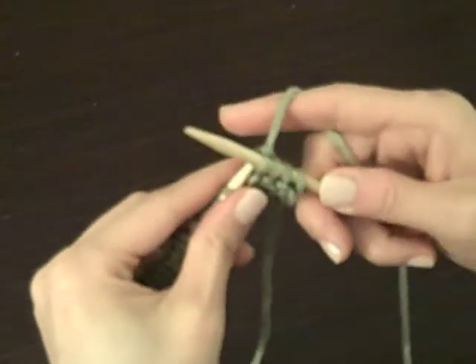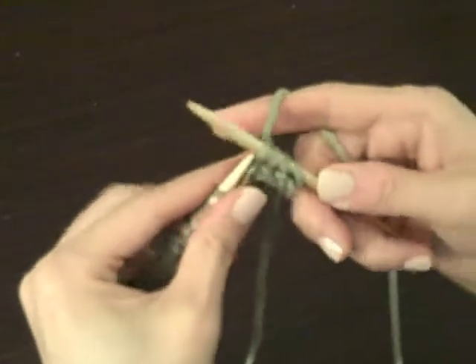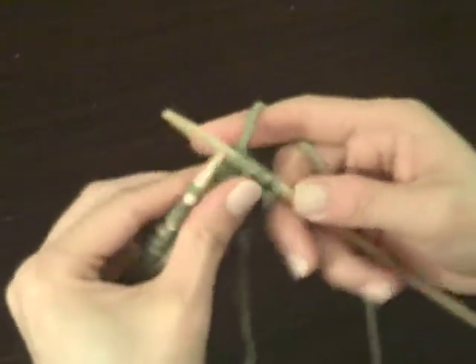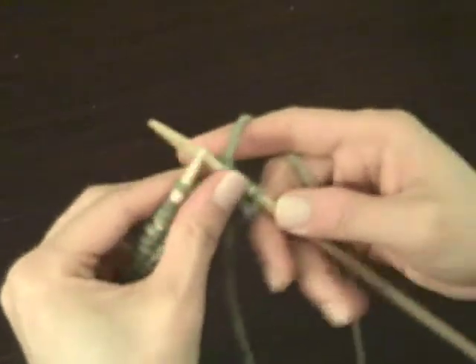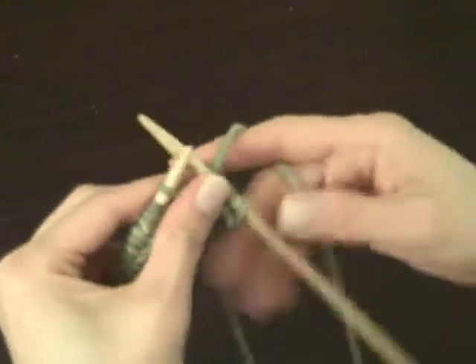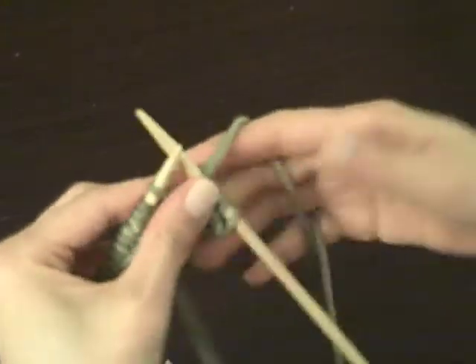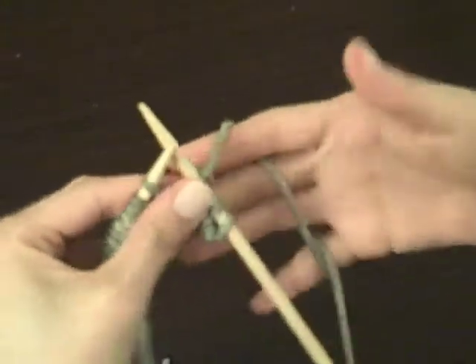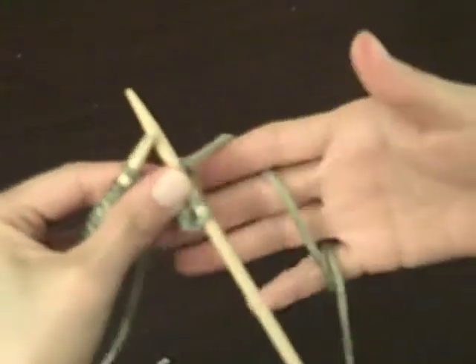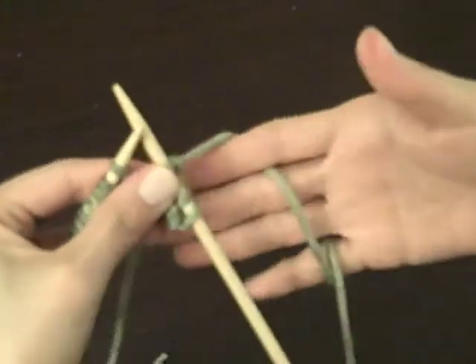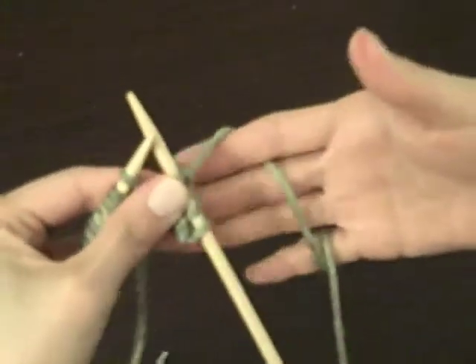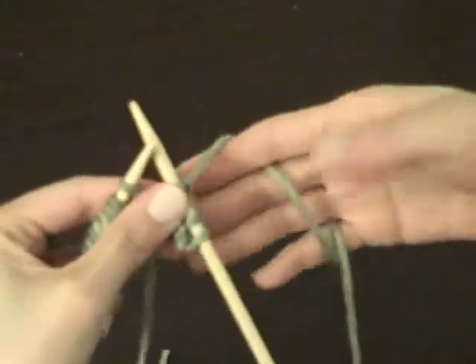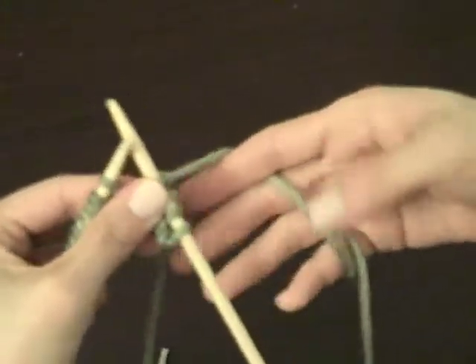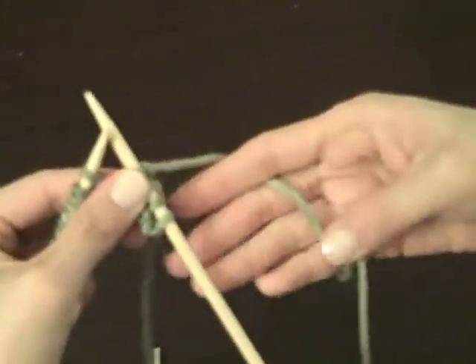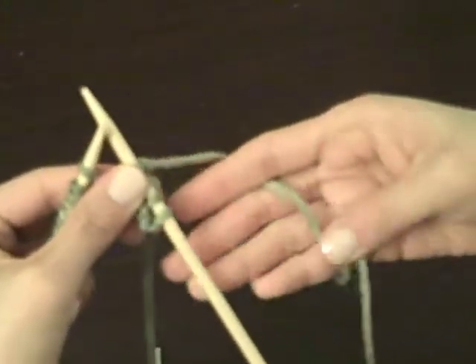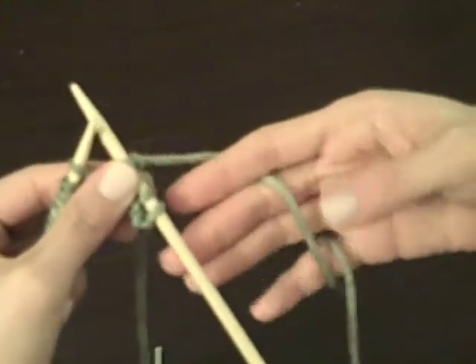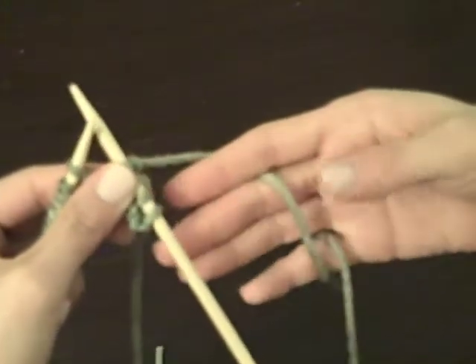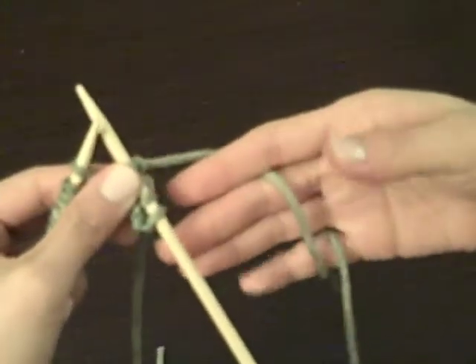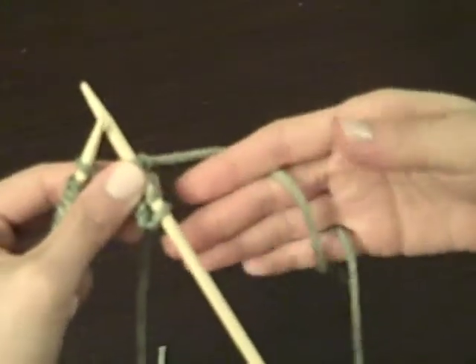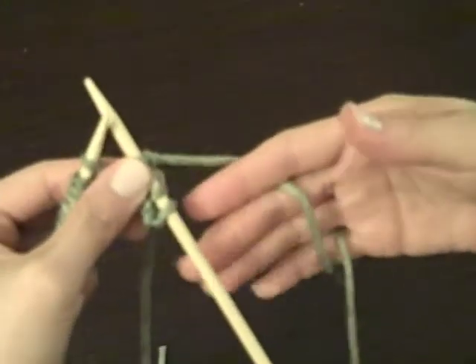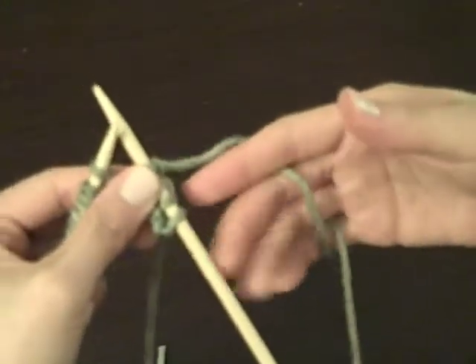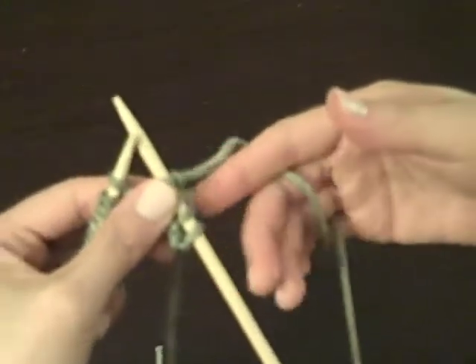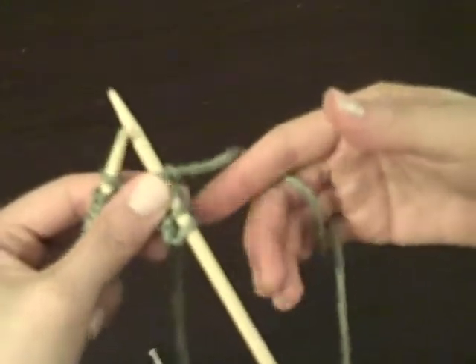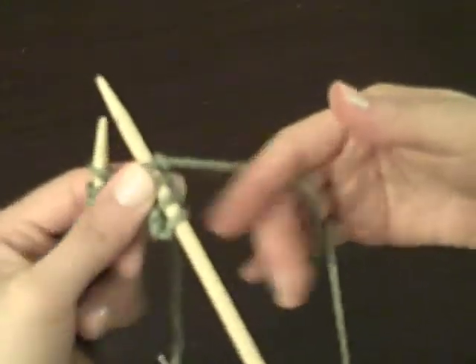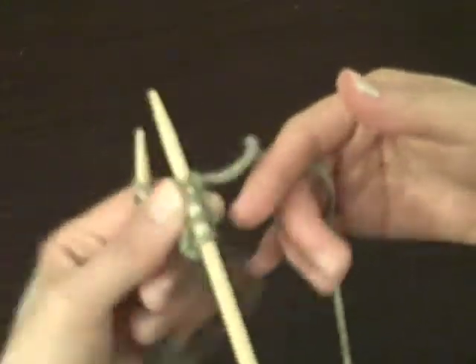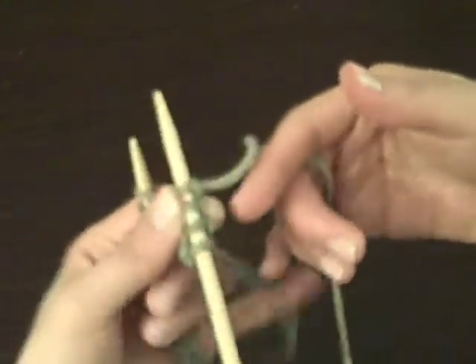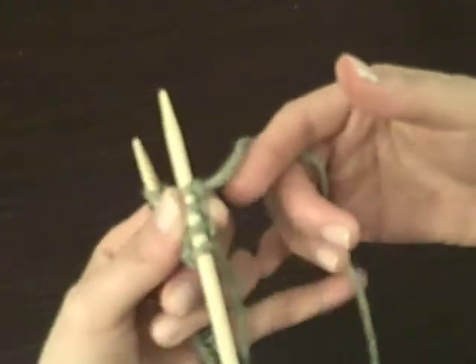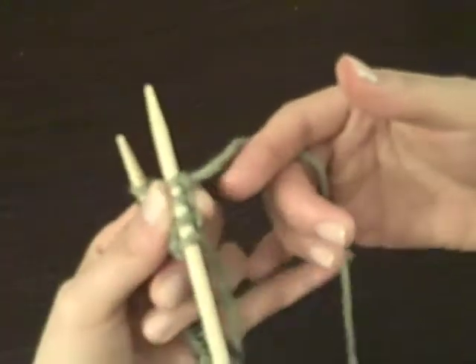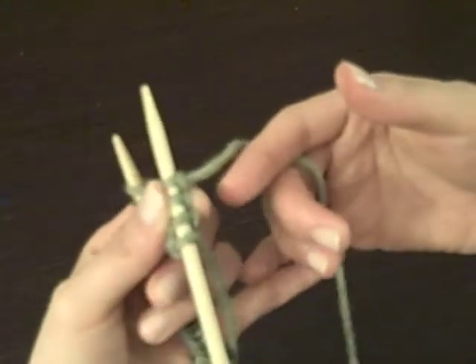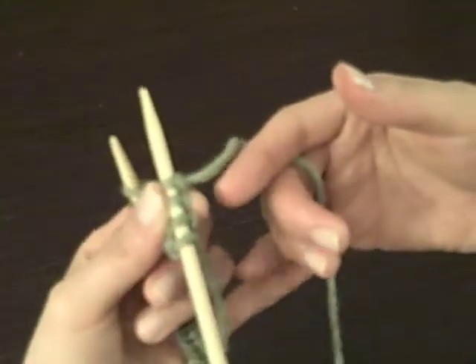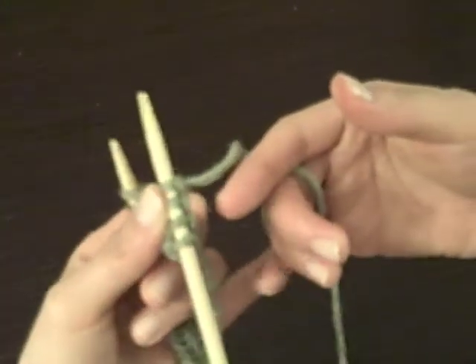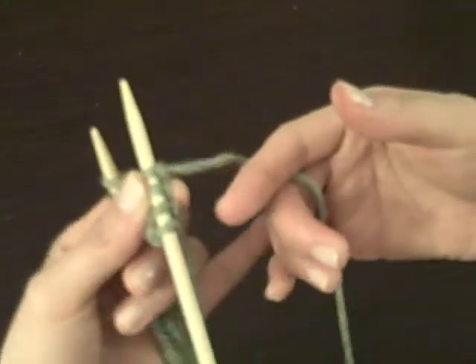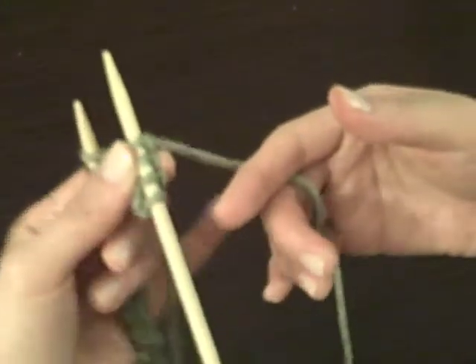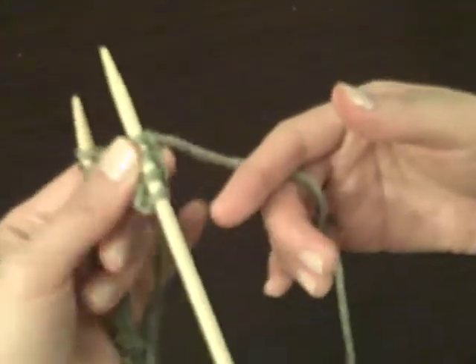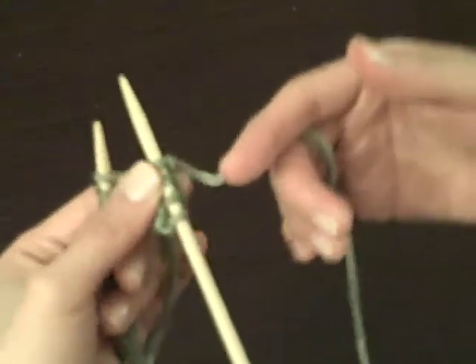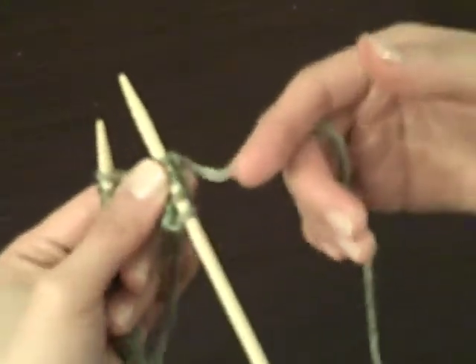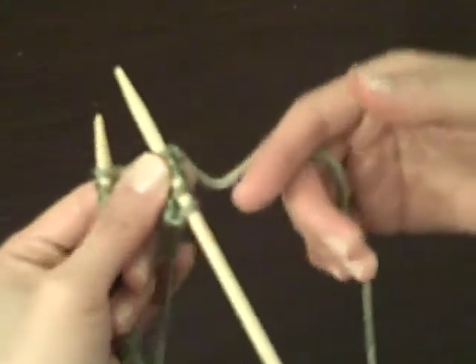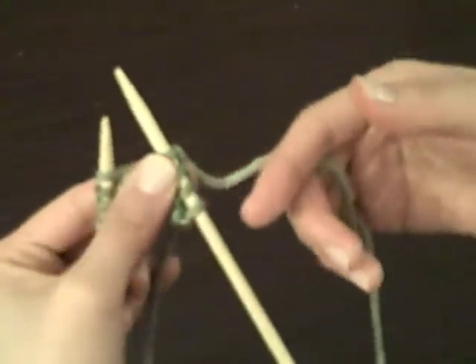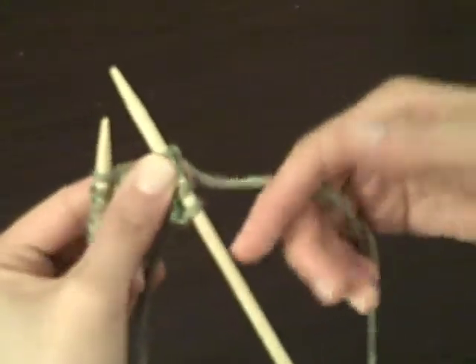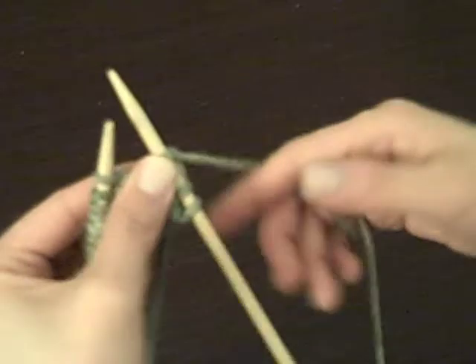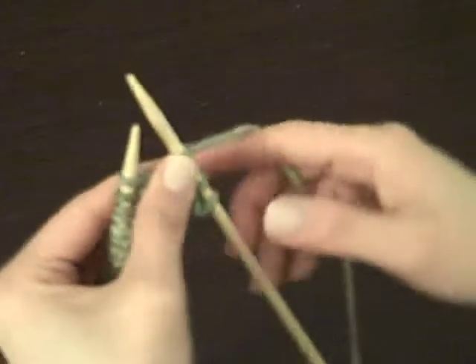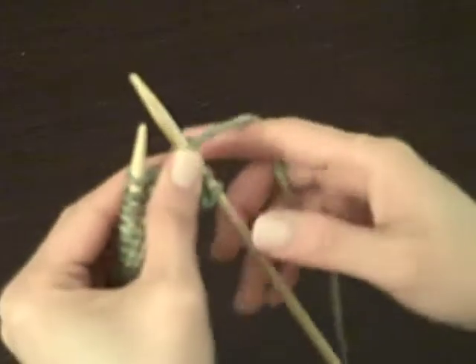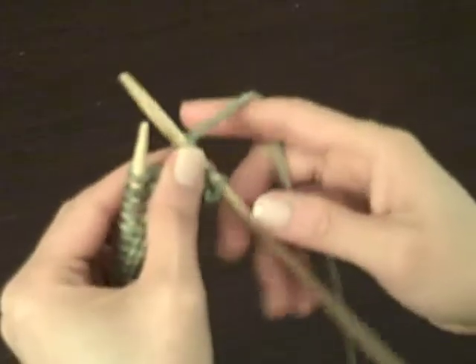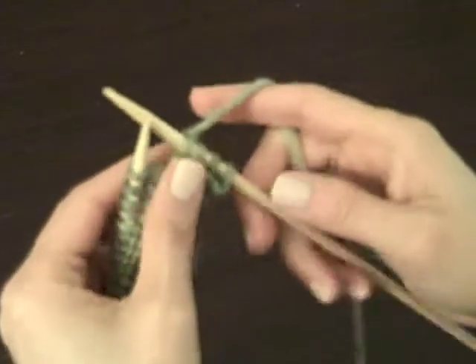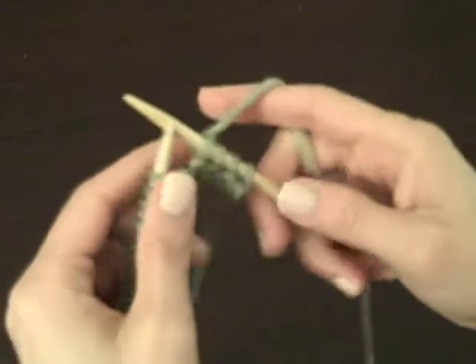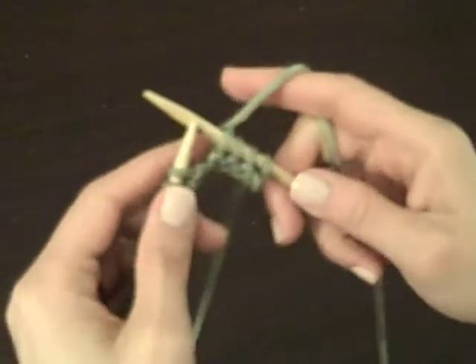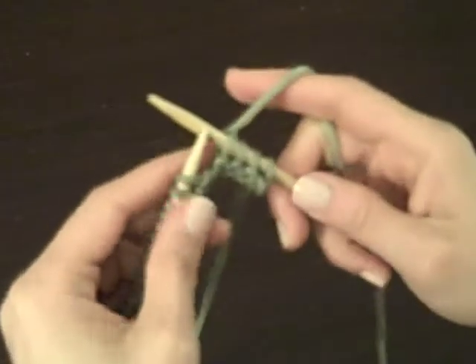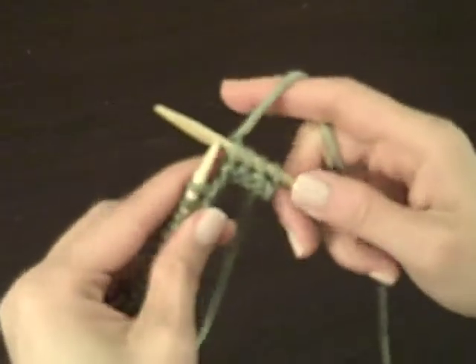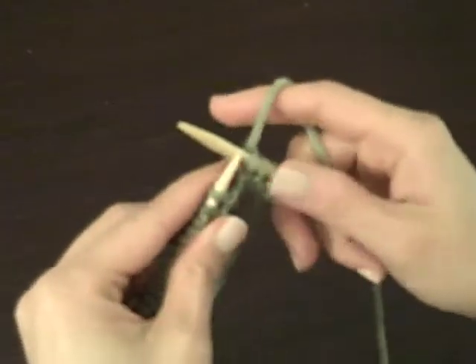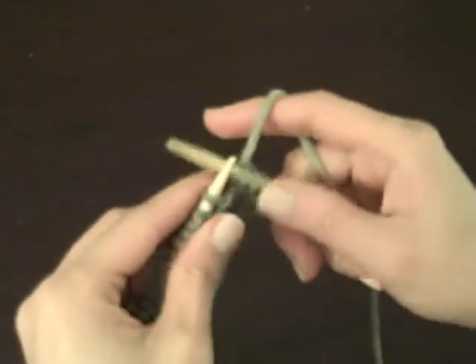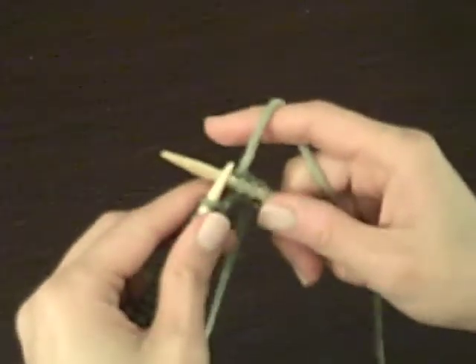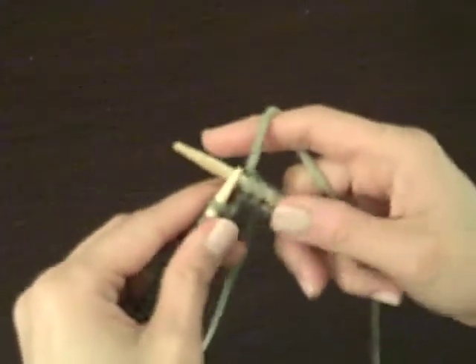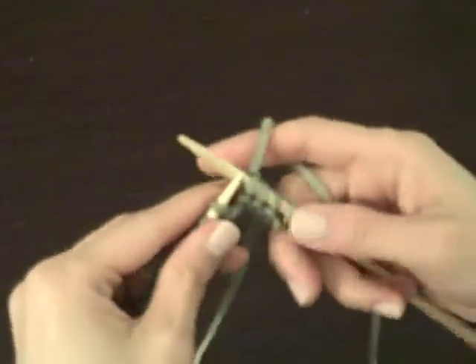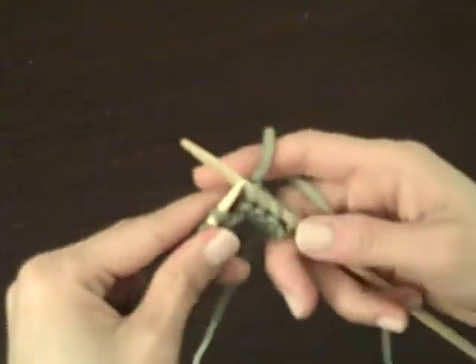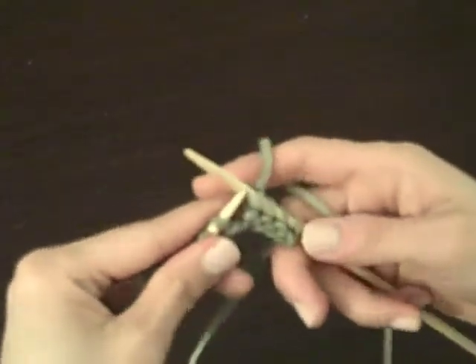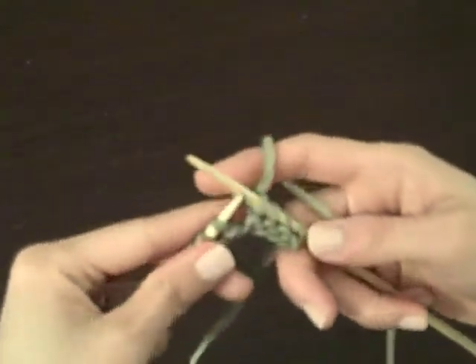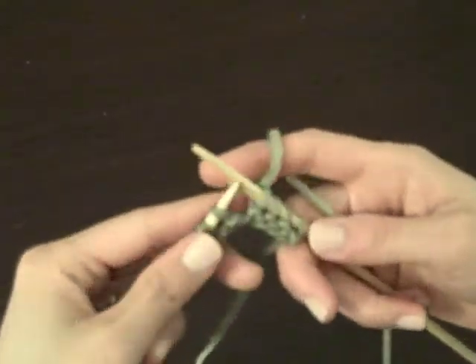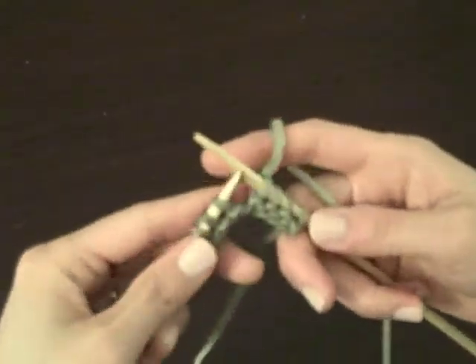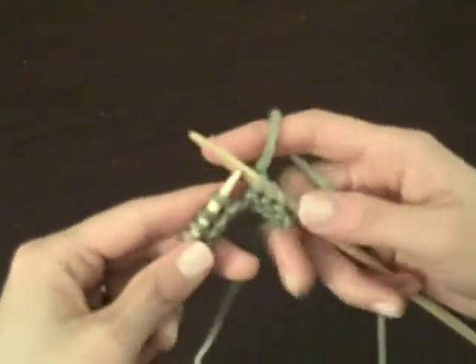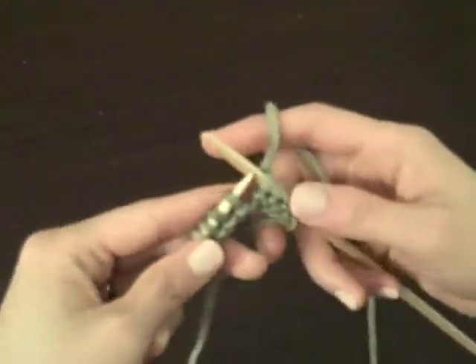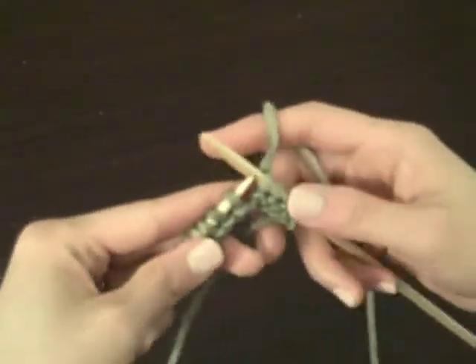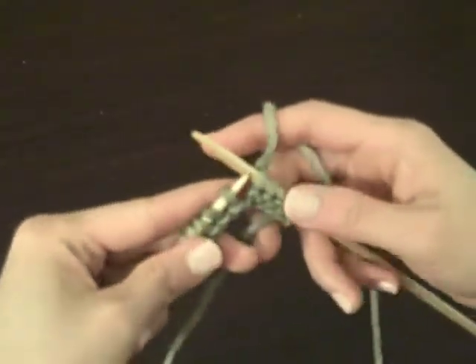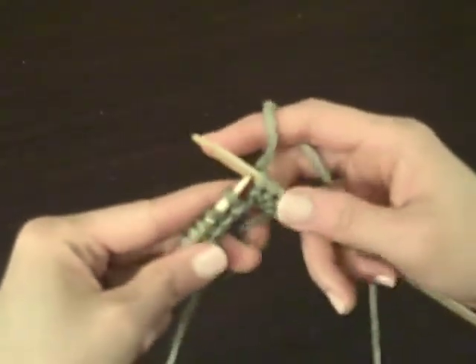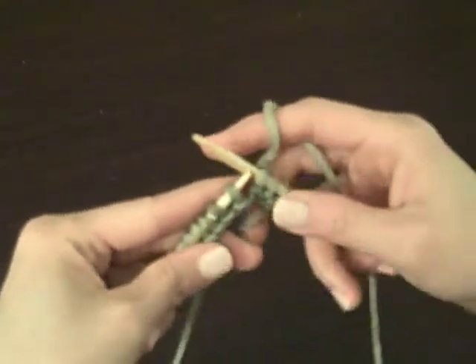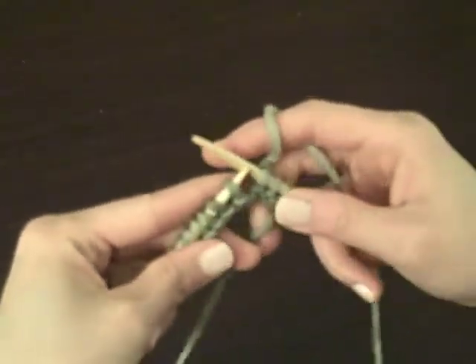You're going to want to make sure that your pinky is loose enough — it's going to control the yarn that's coming through. You're just going to want to practice that.